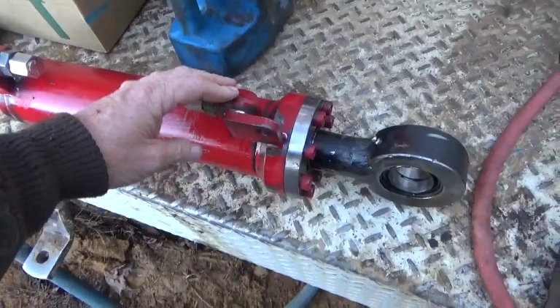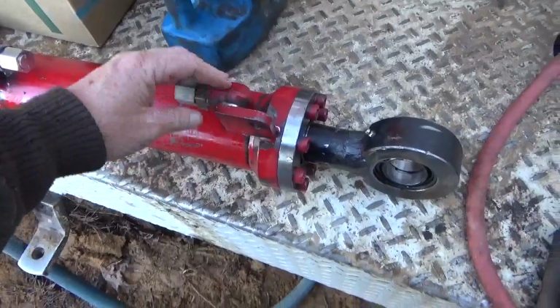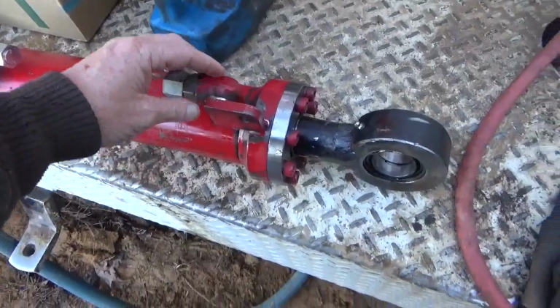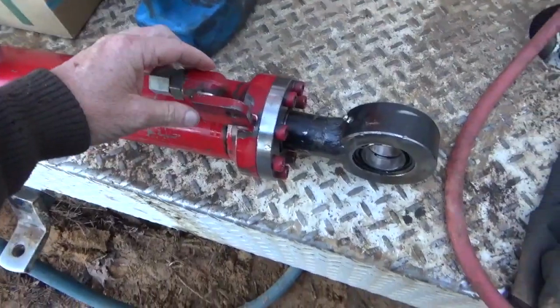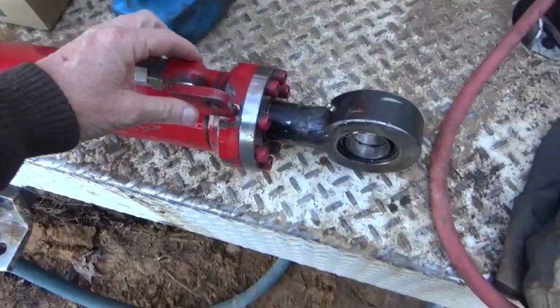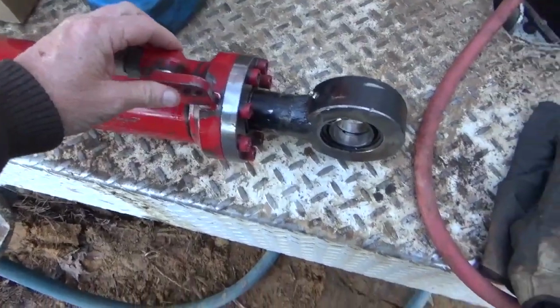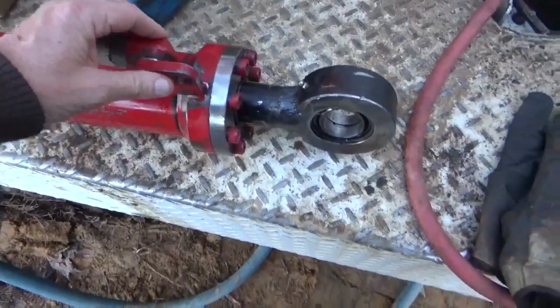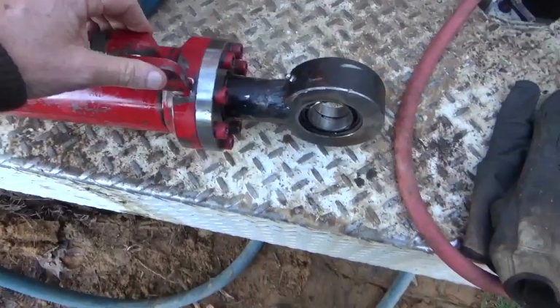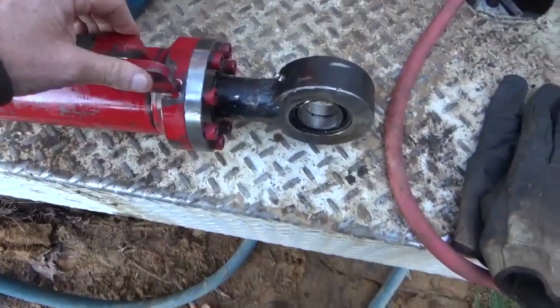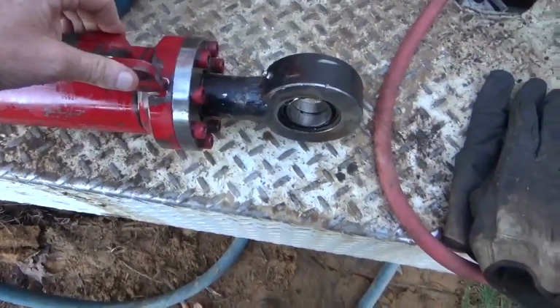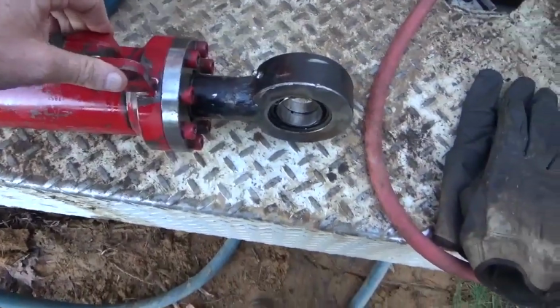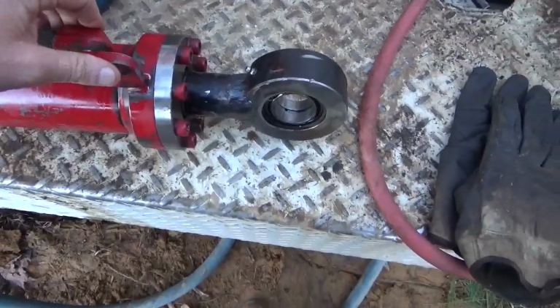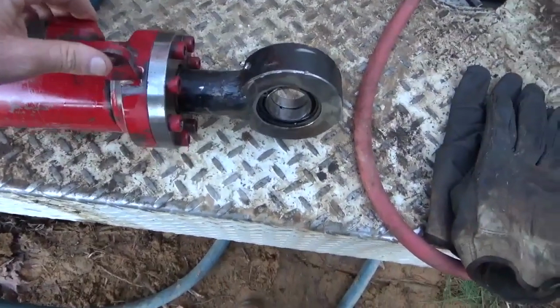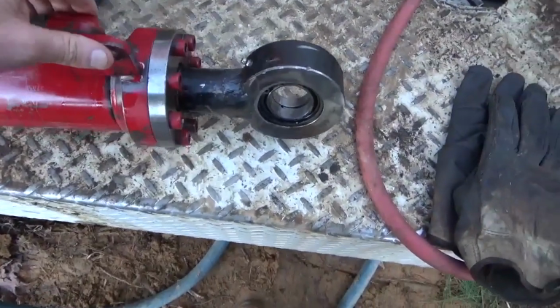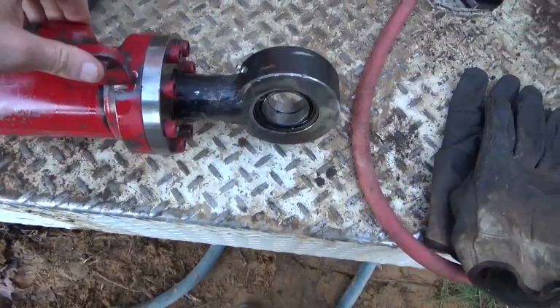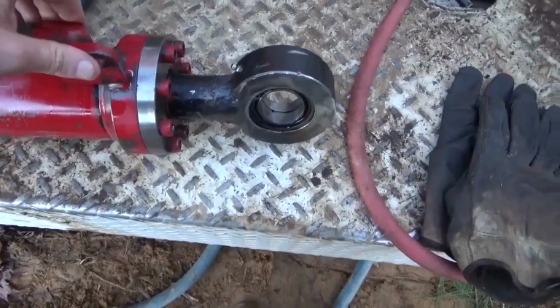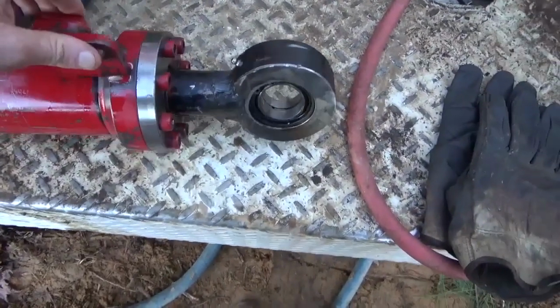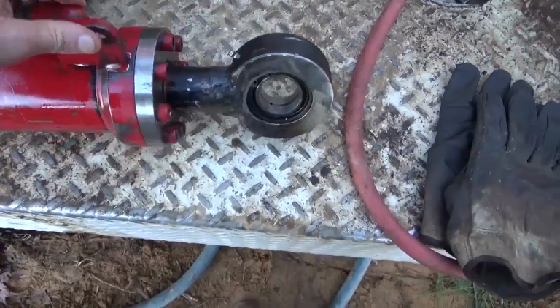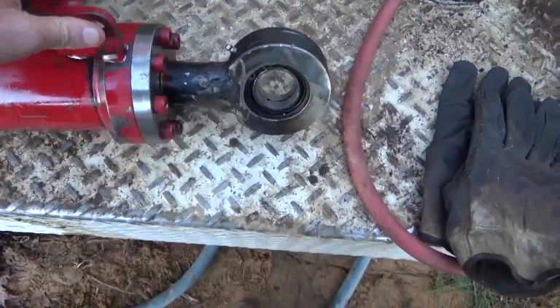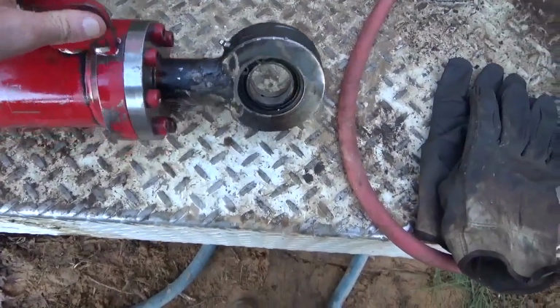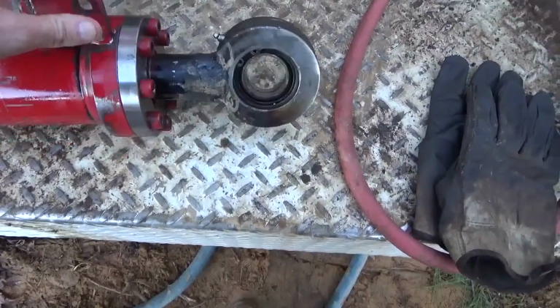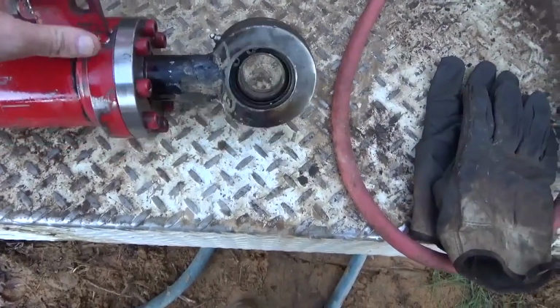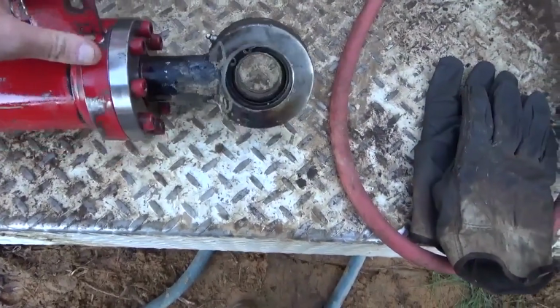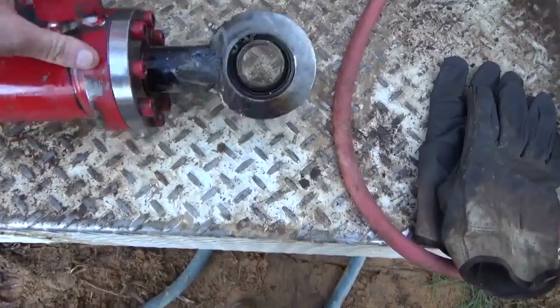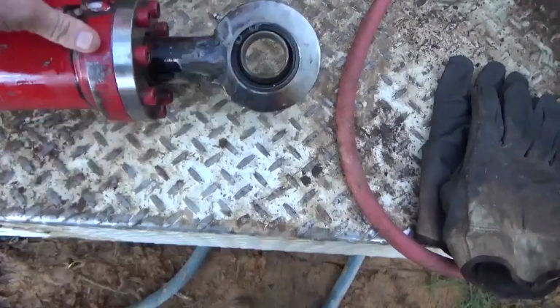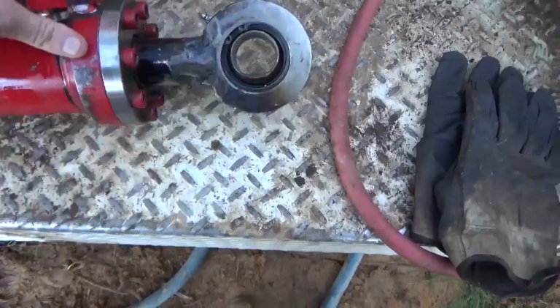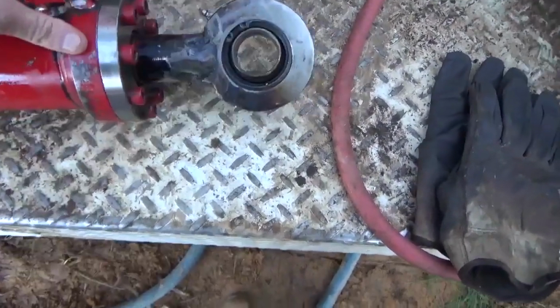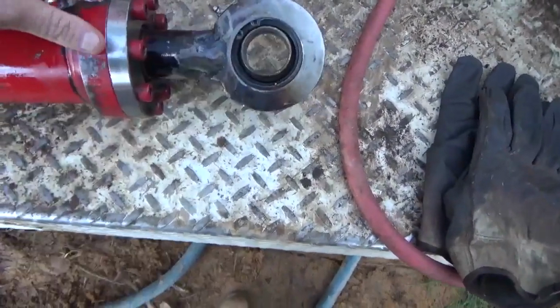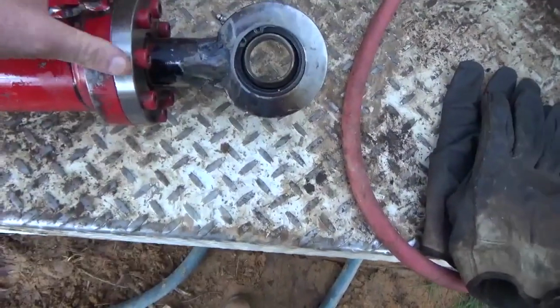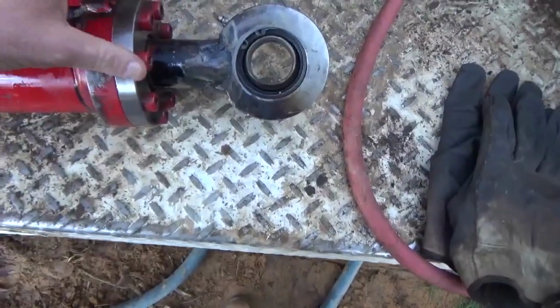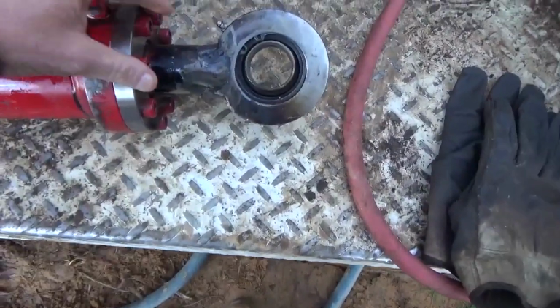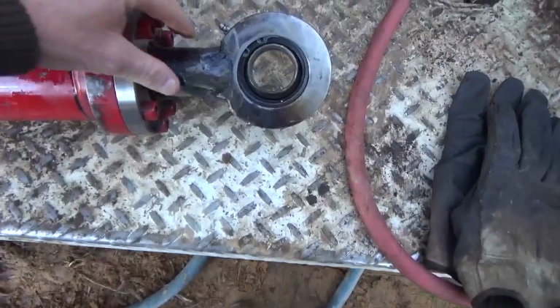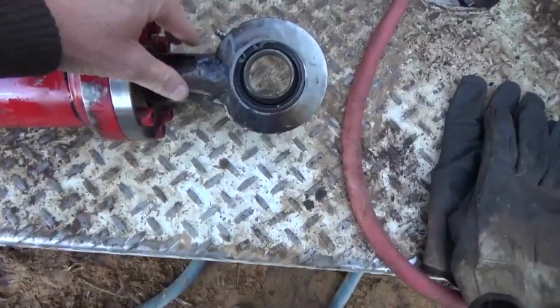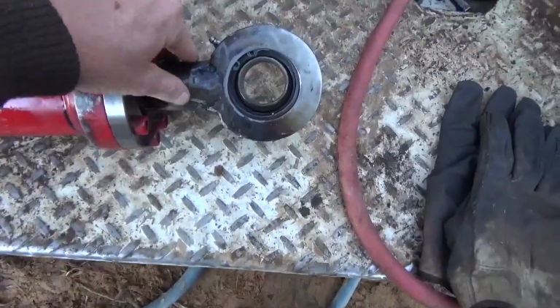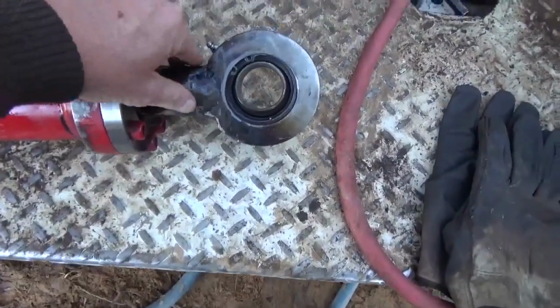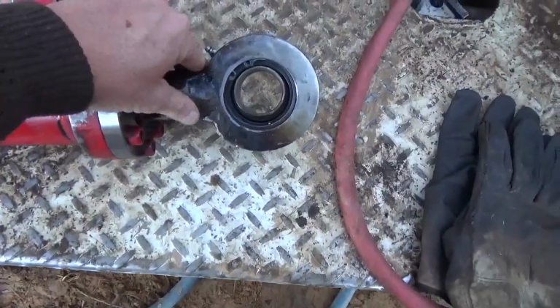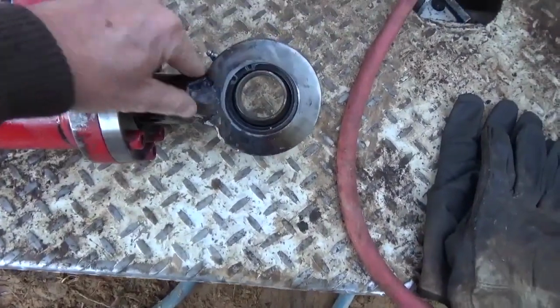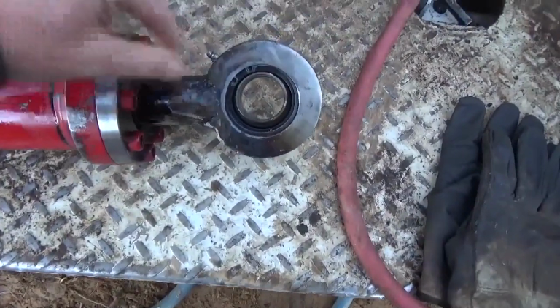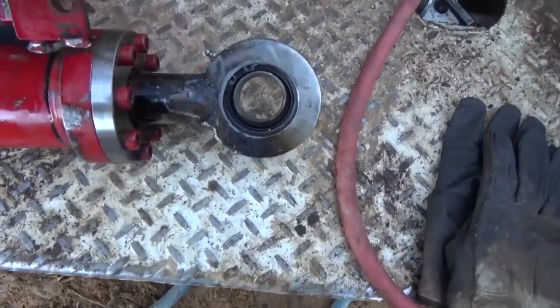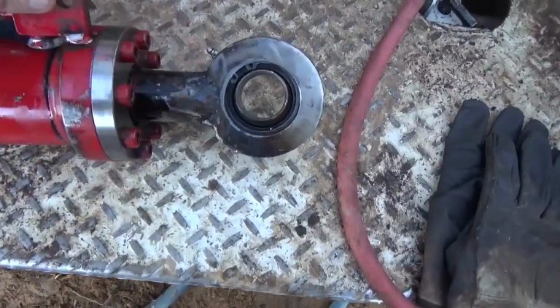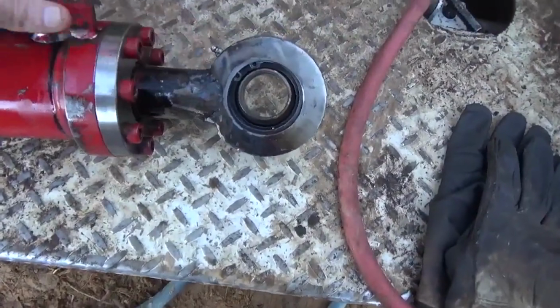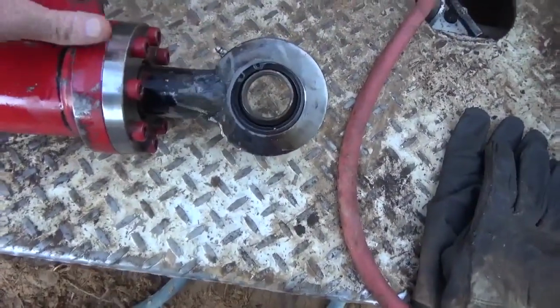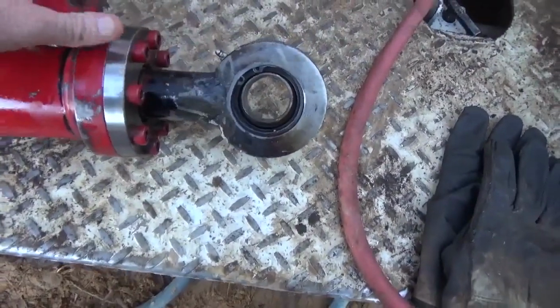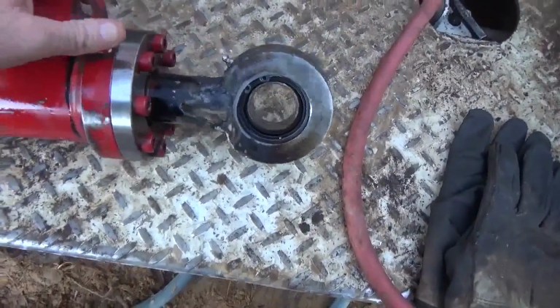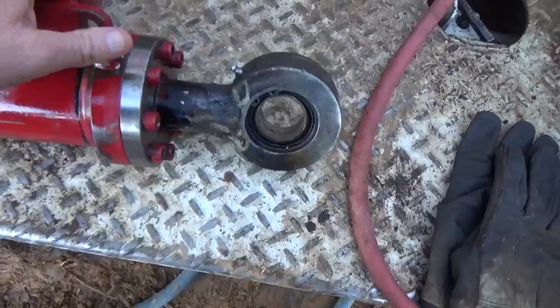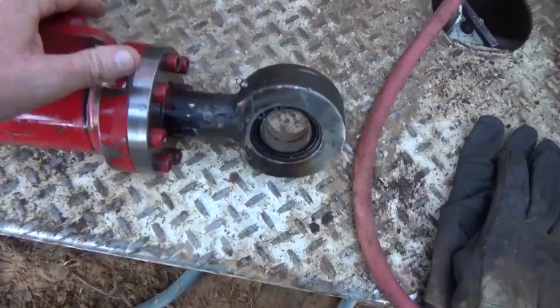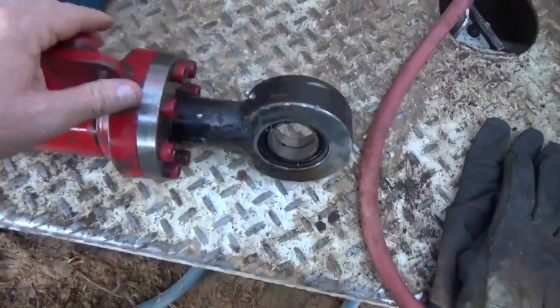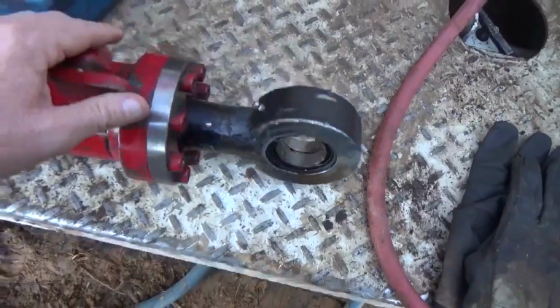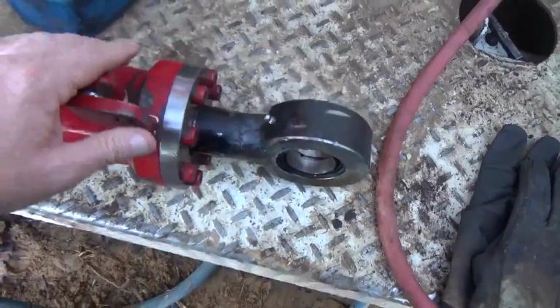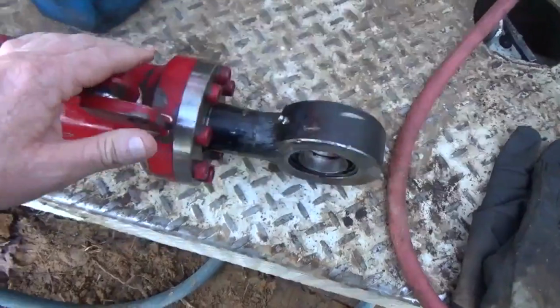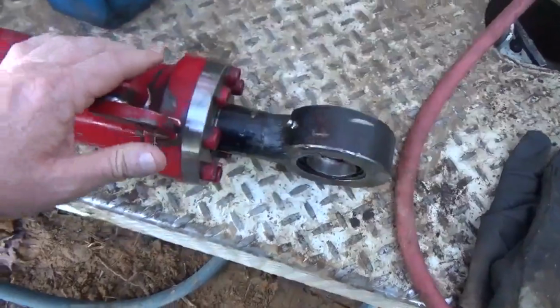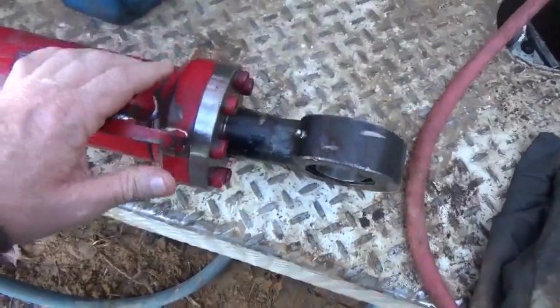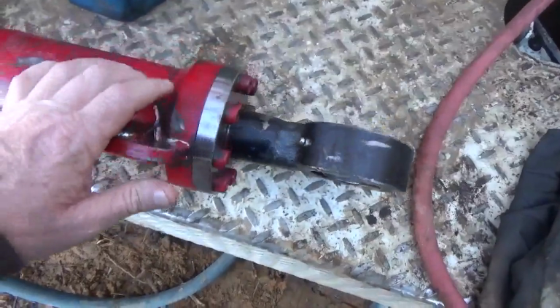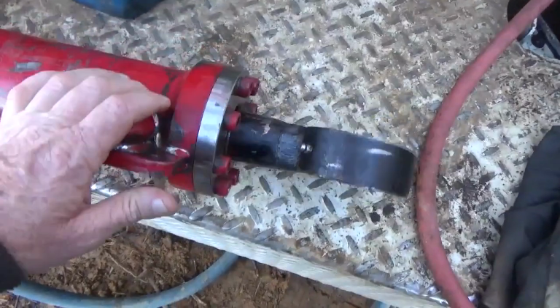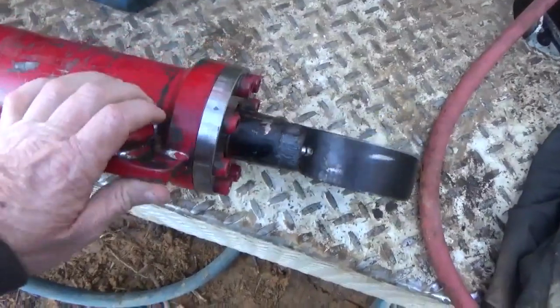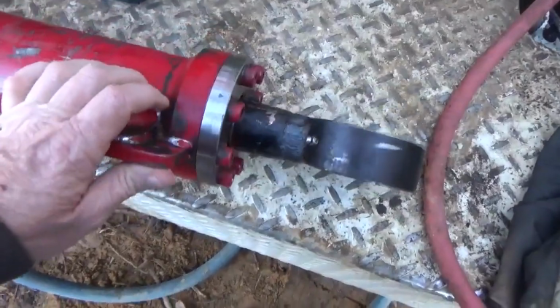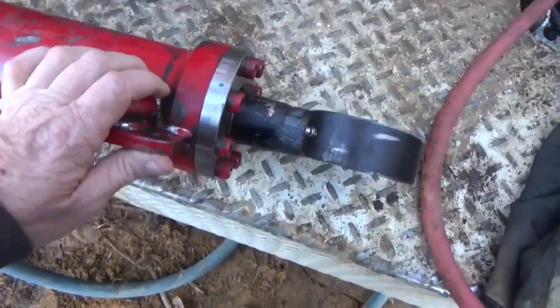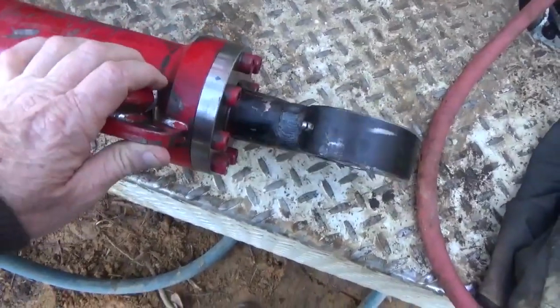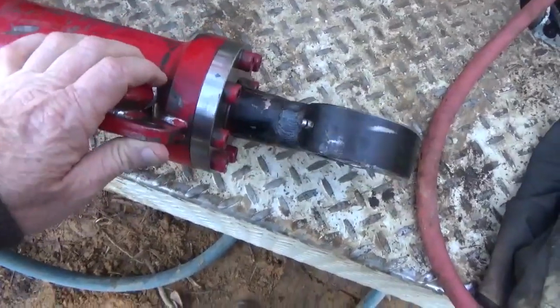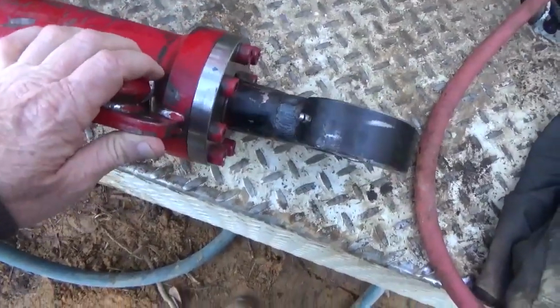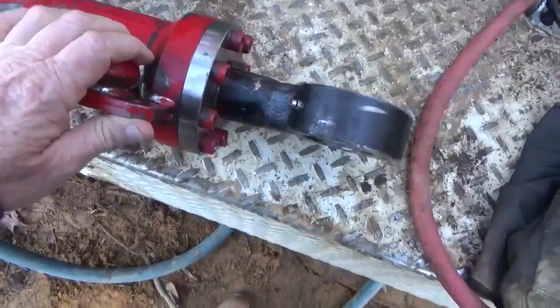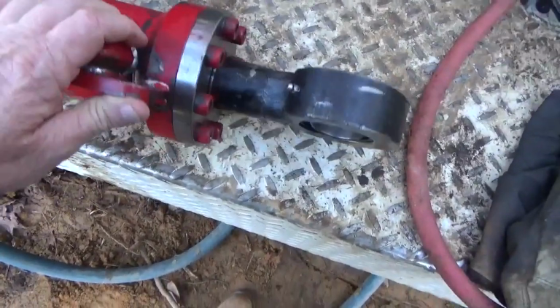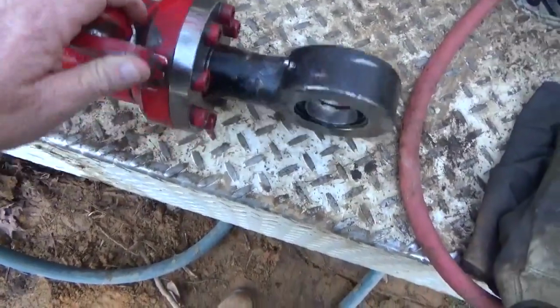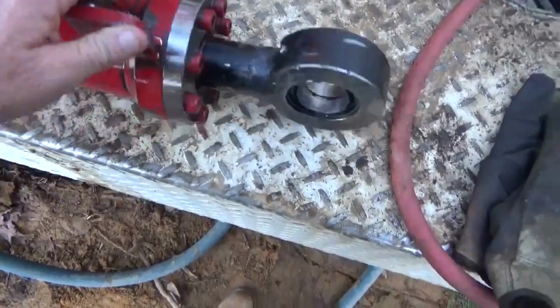So this is the cylinder back. Today is Wednesday afternoon. We just got the cylinder back just a little bit ago. Samantha brought it up here to us.